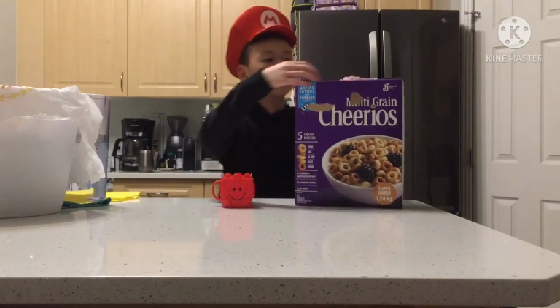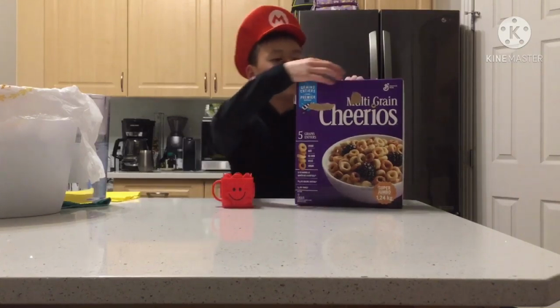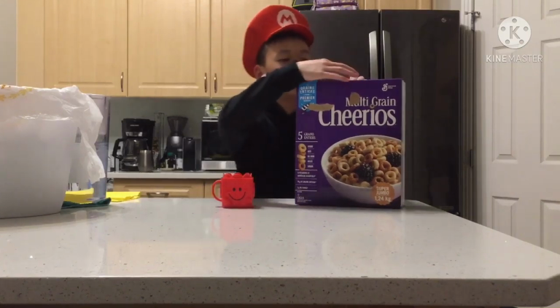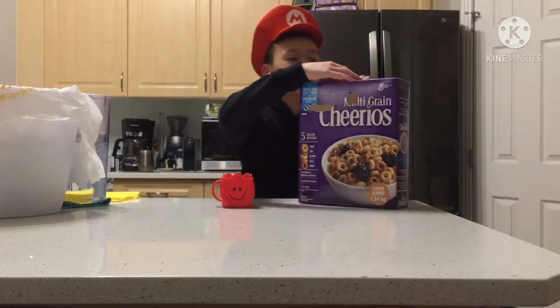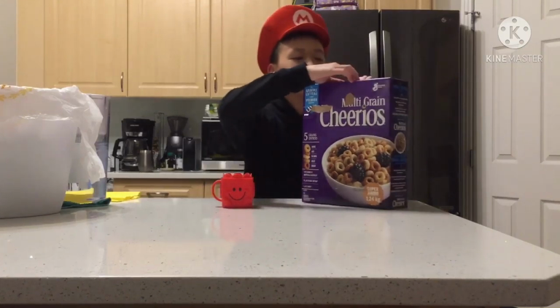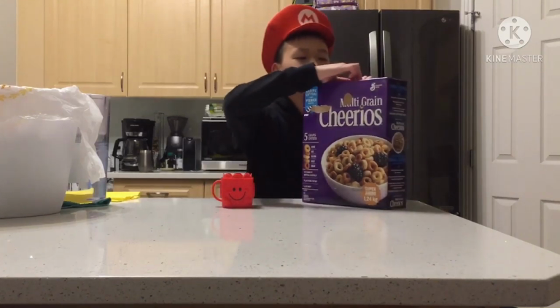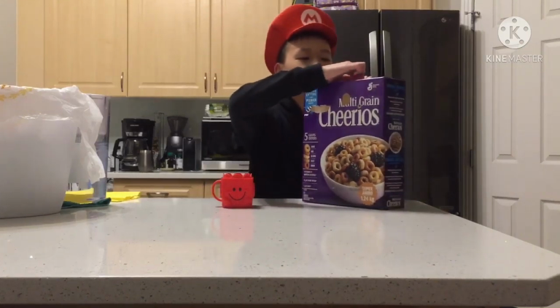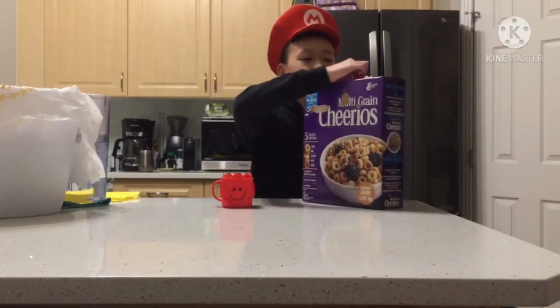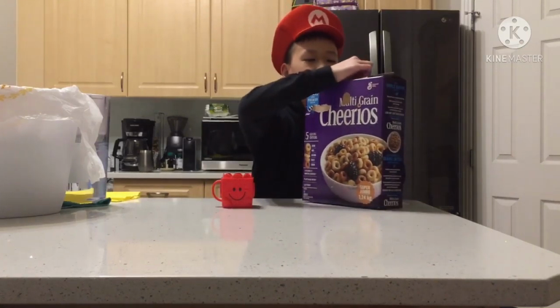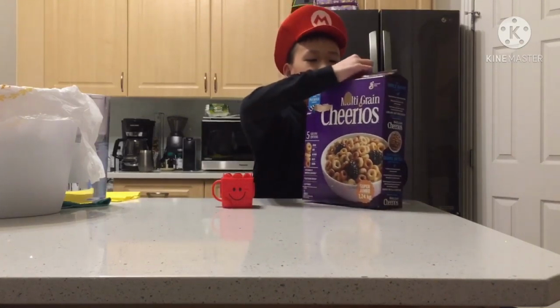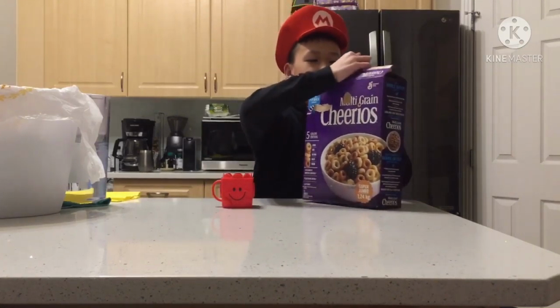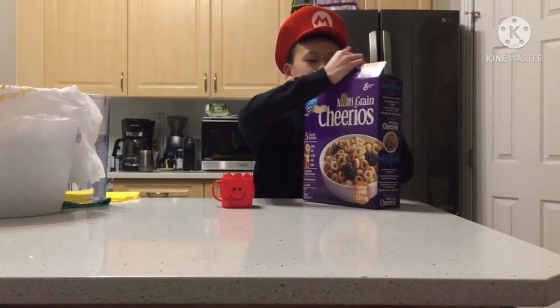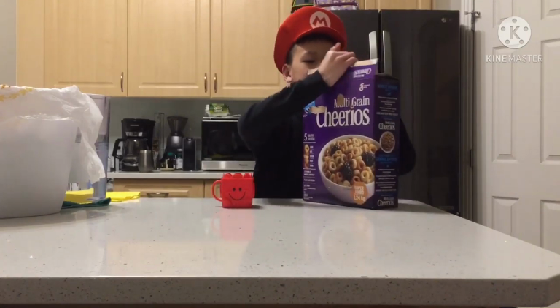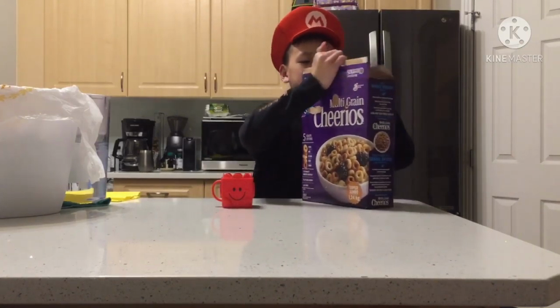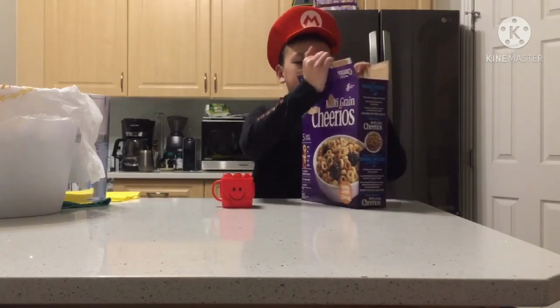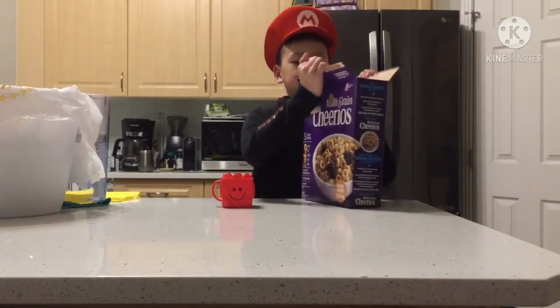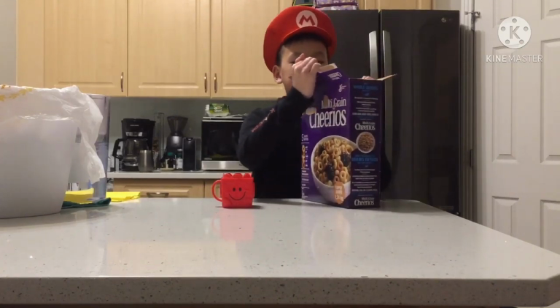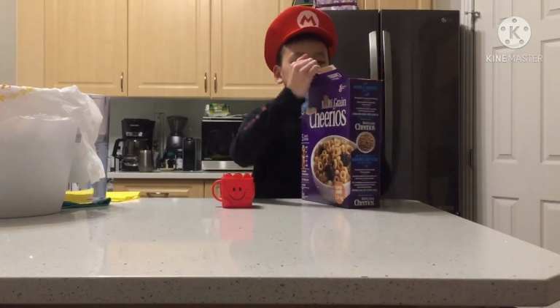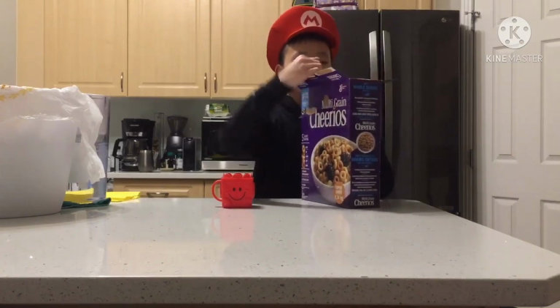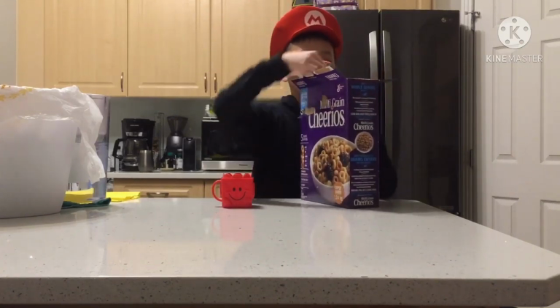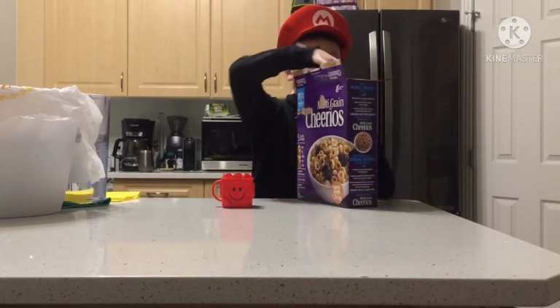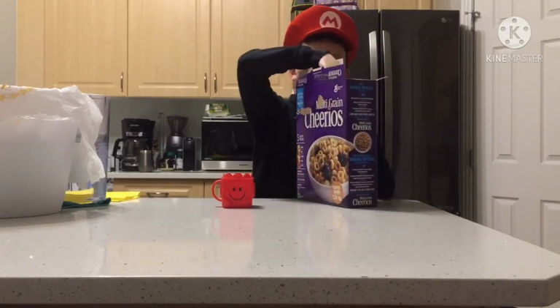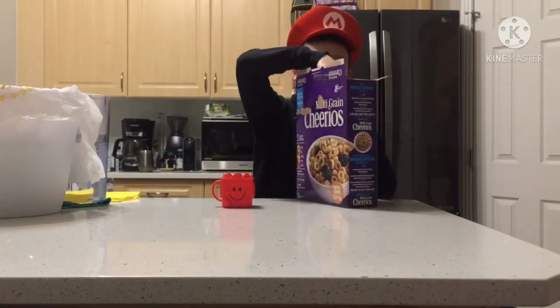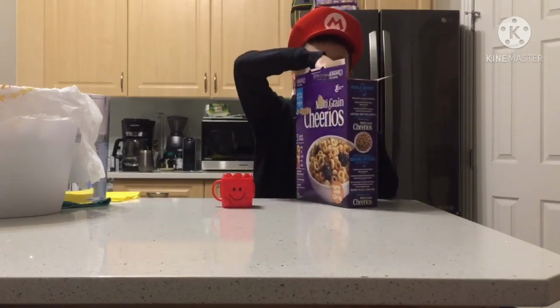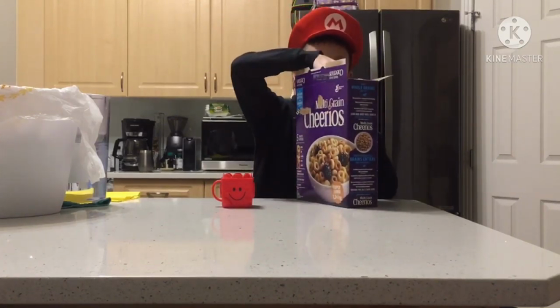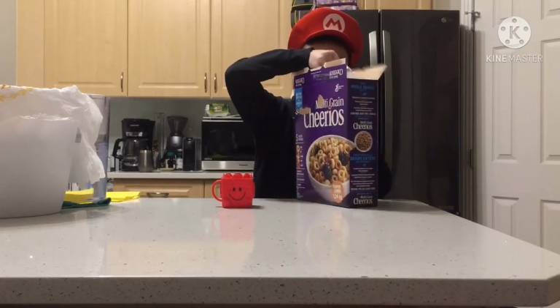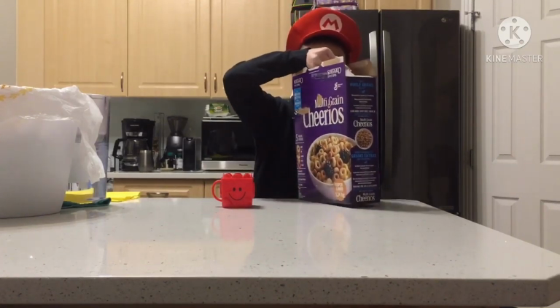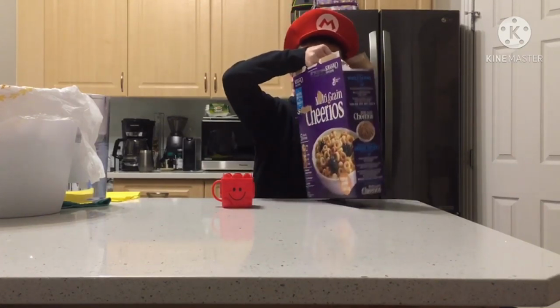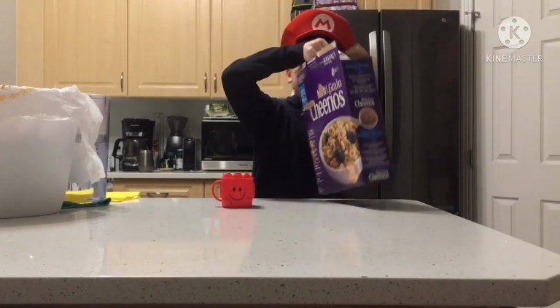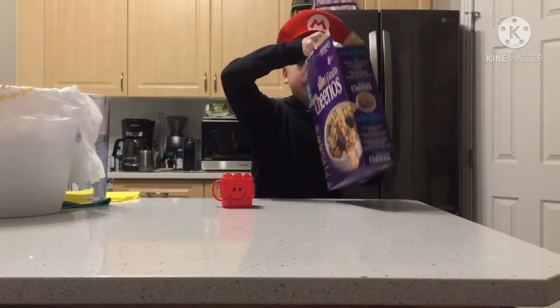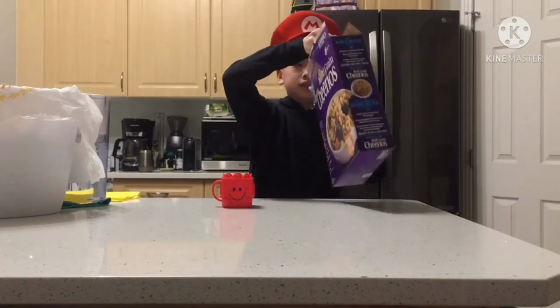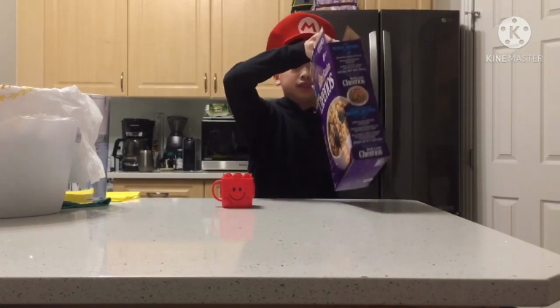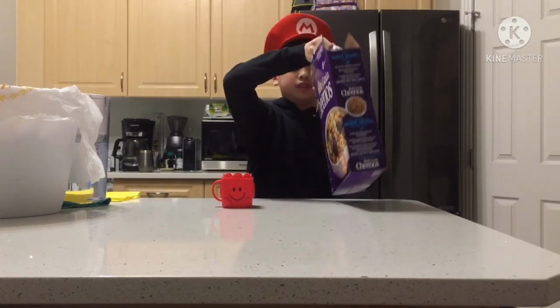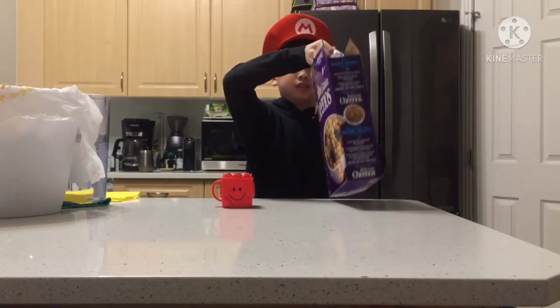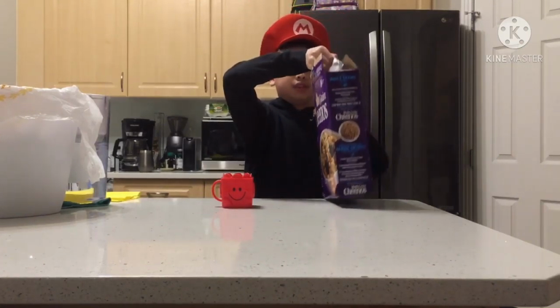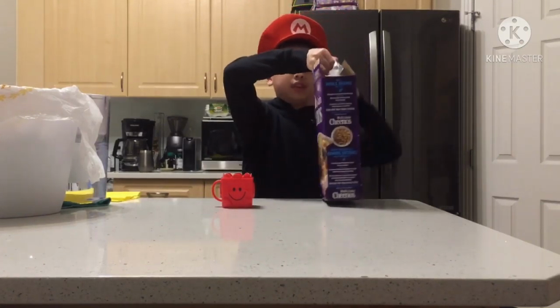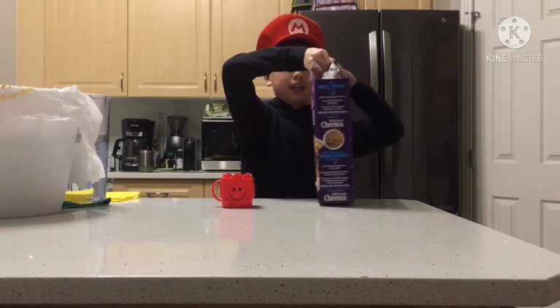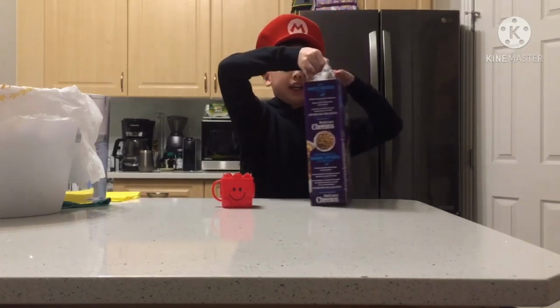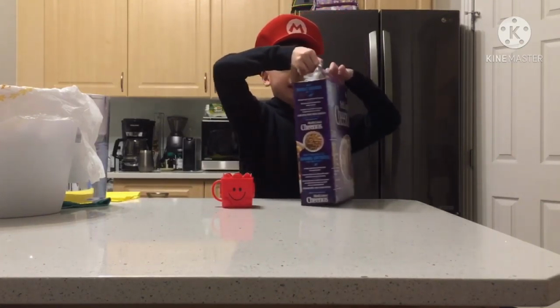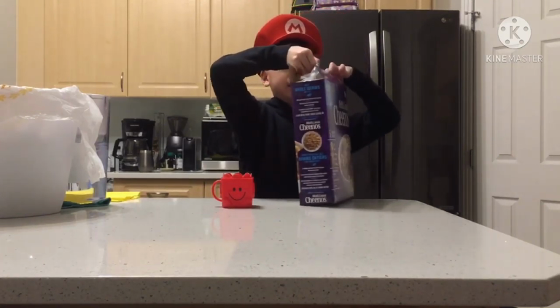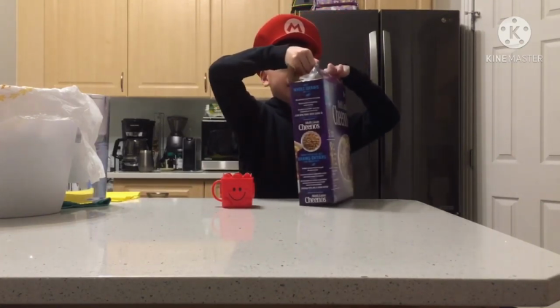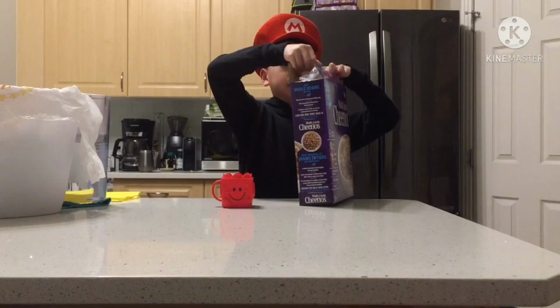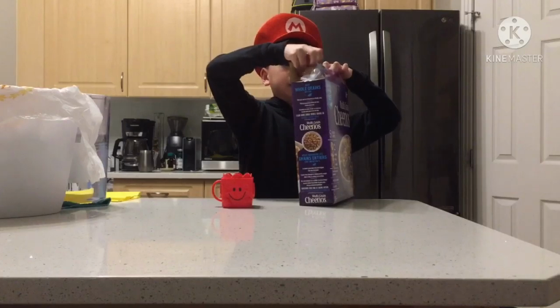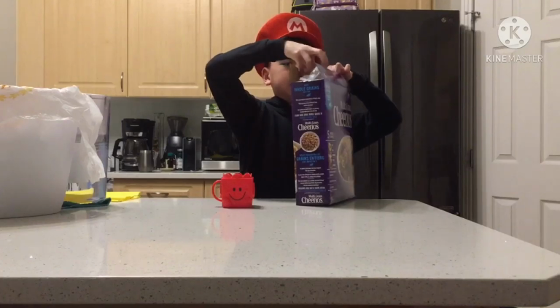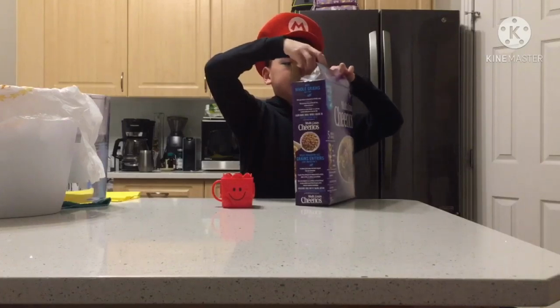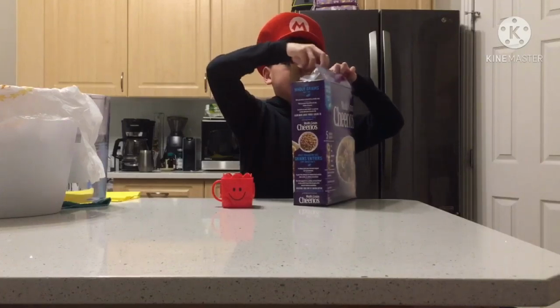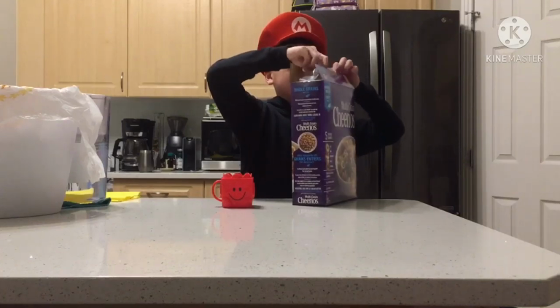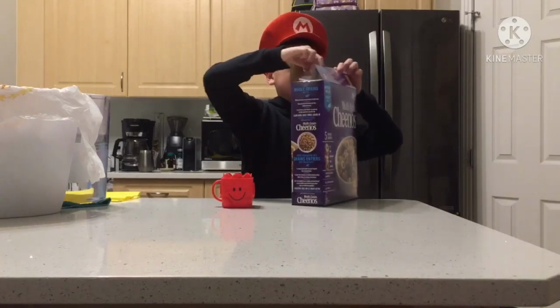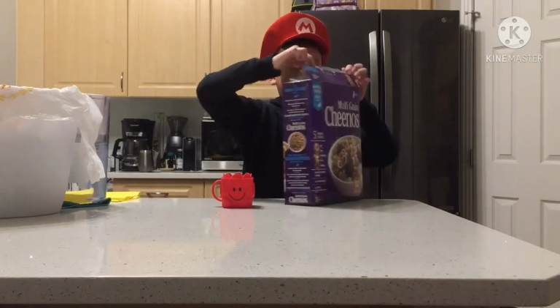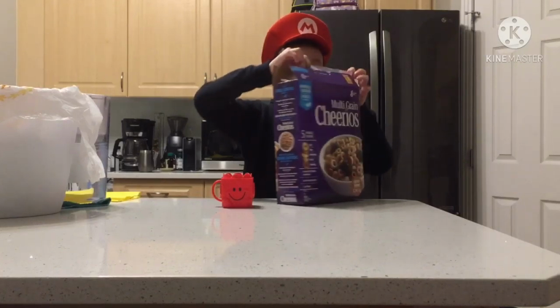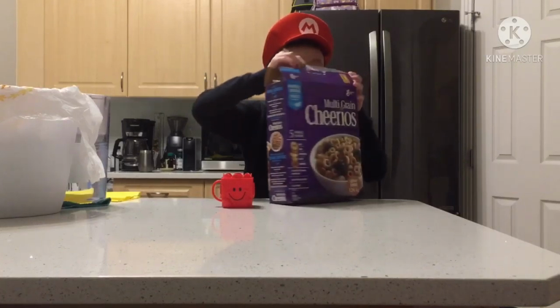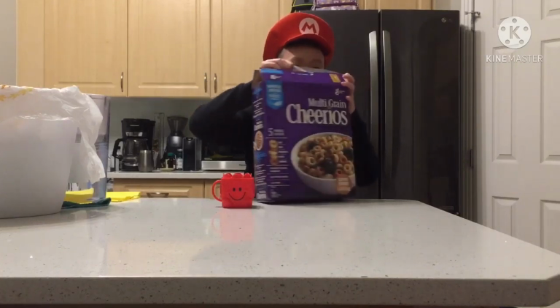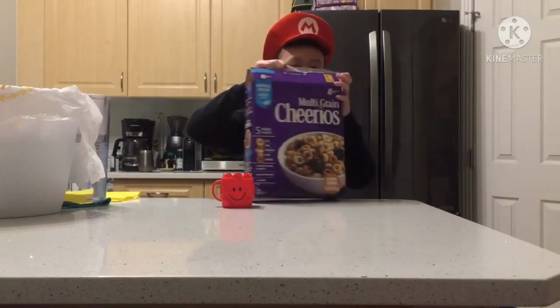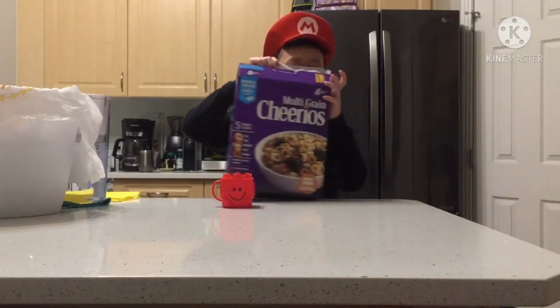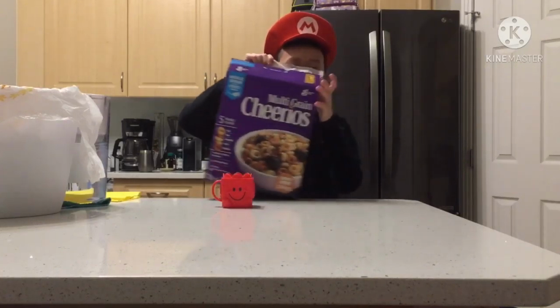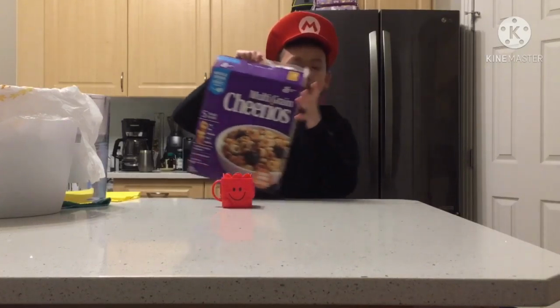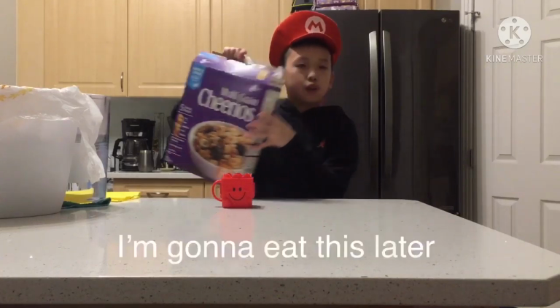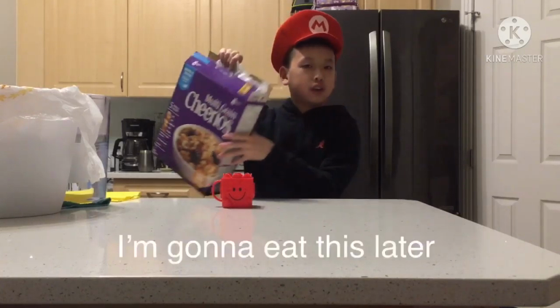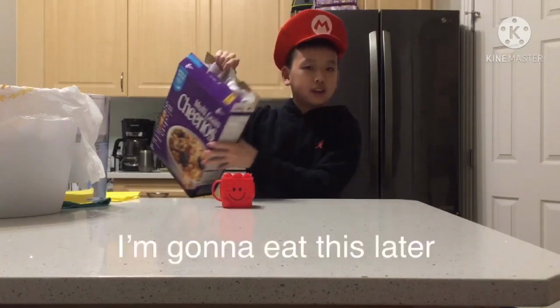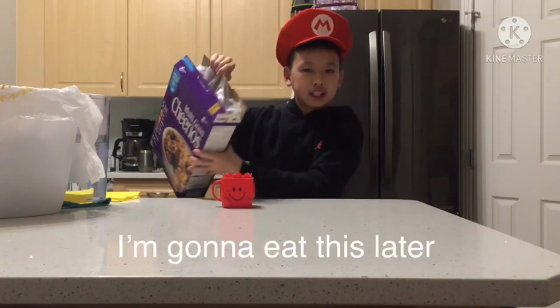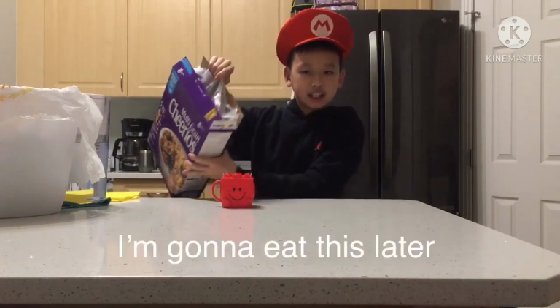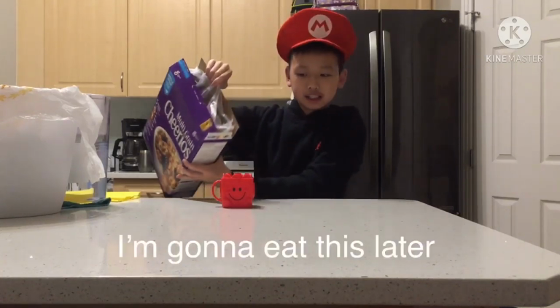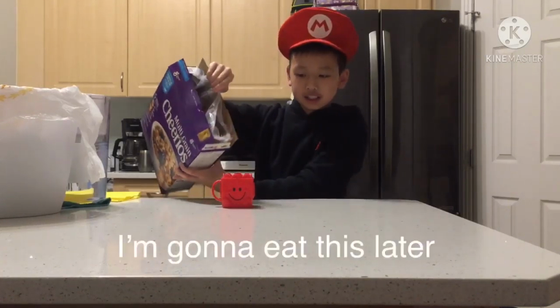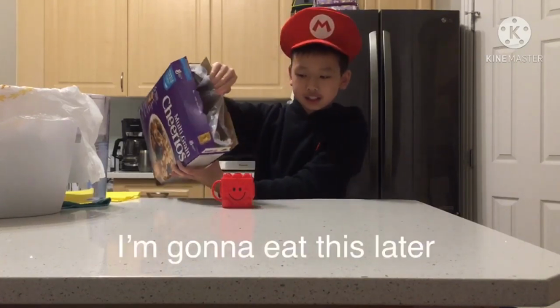First, bring the cereal, as always. I know I've got to eat this.